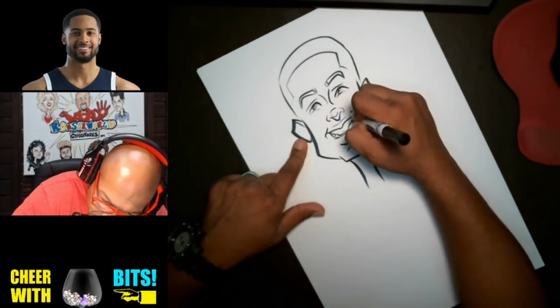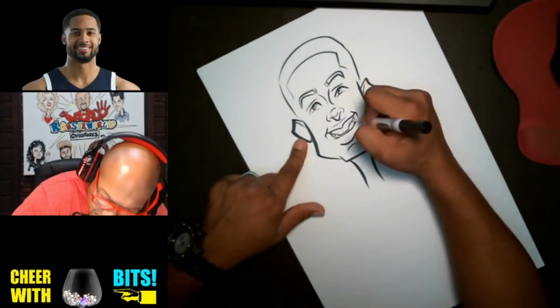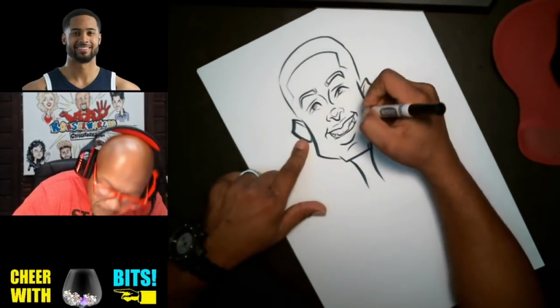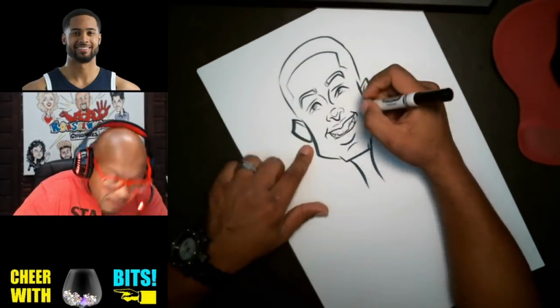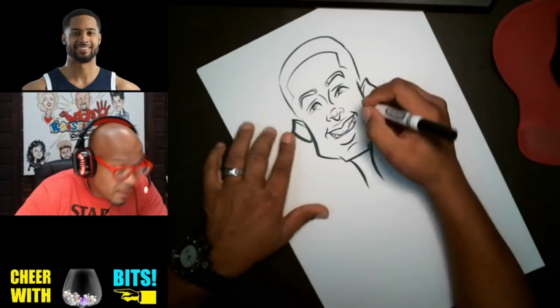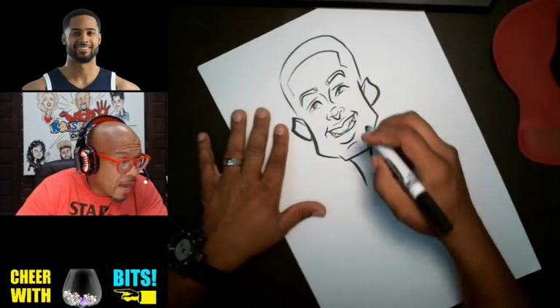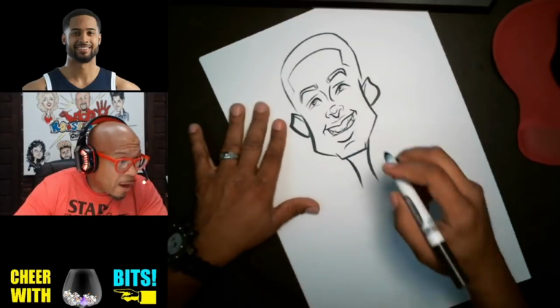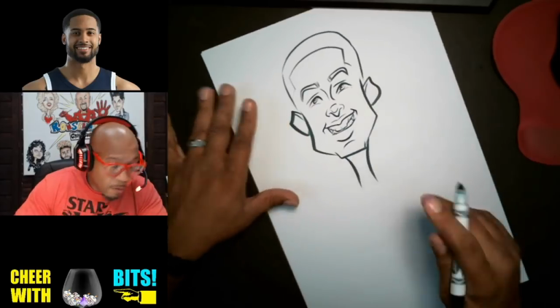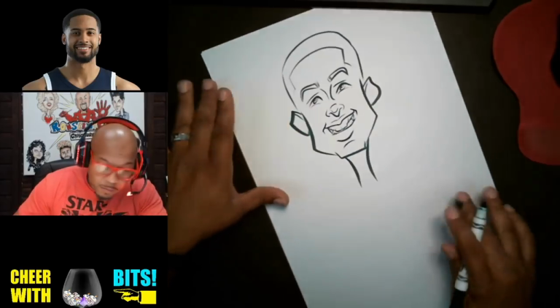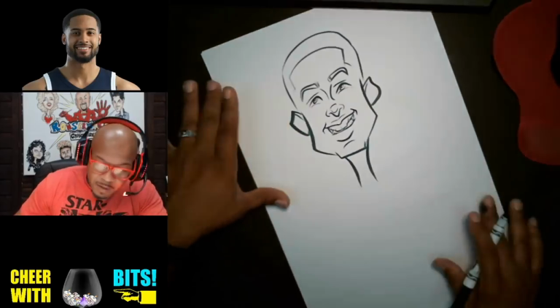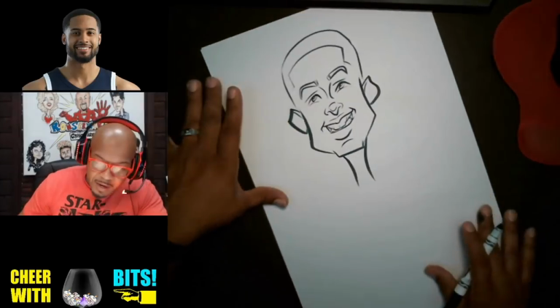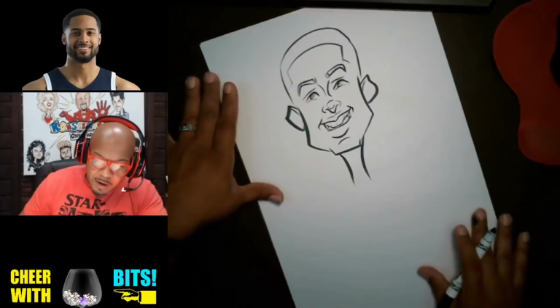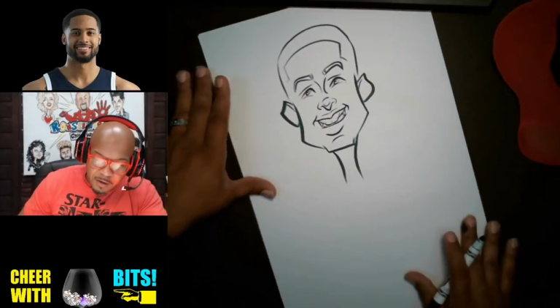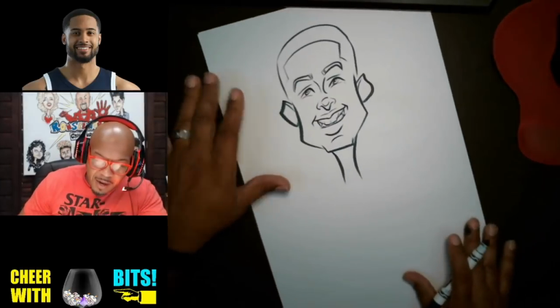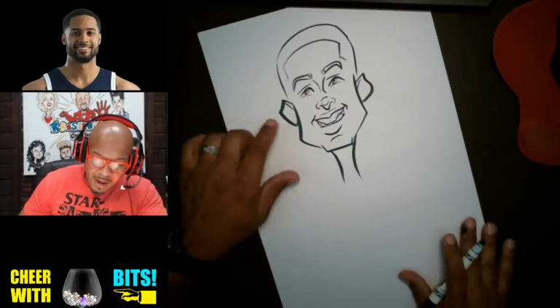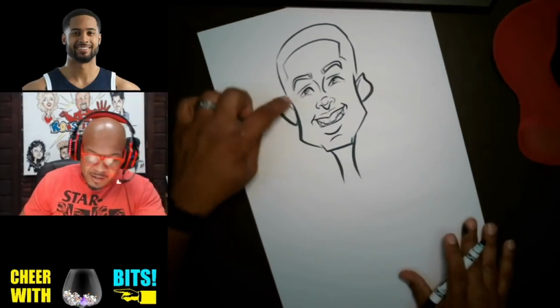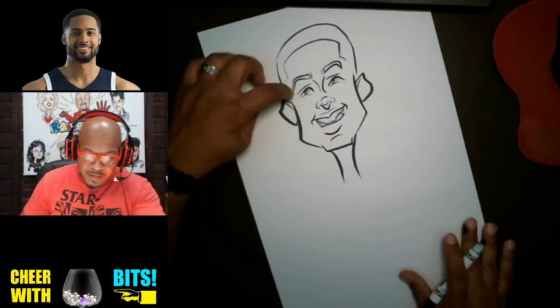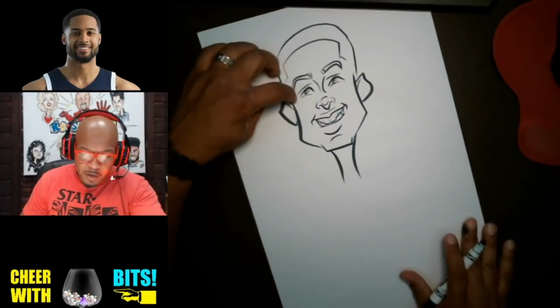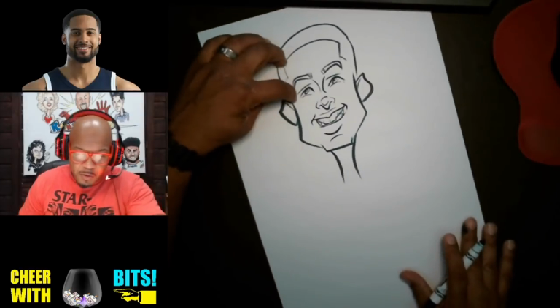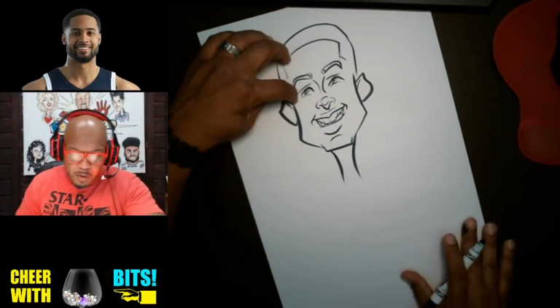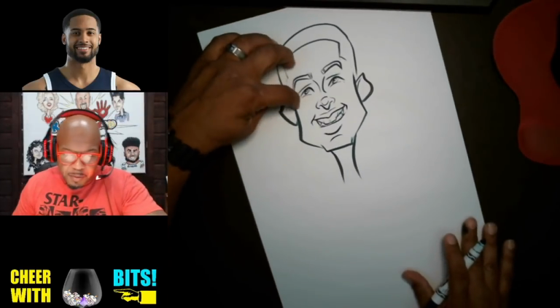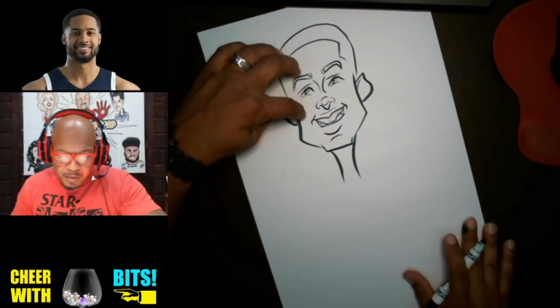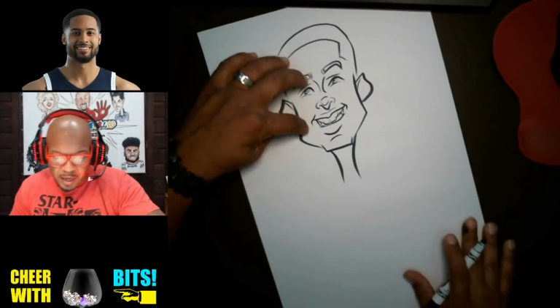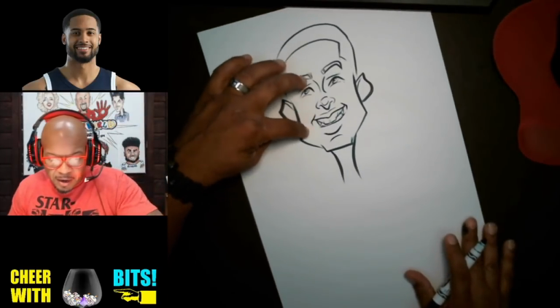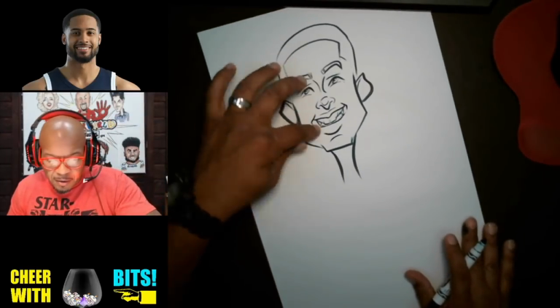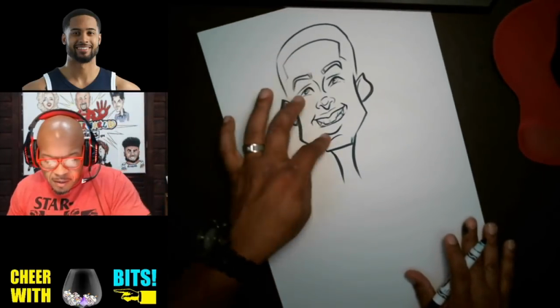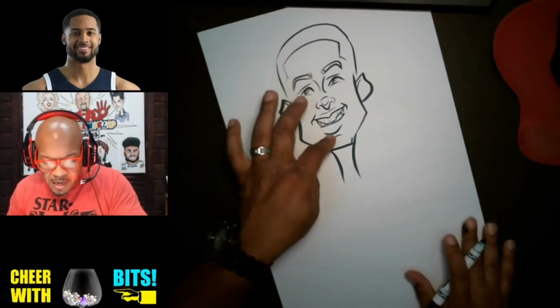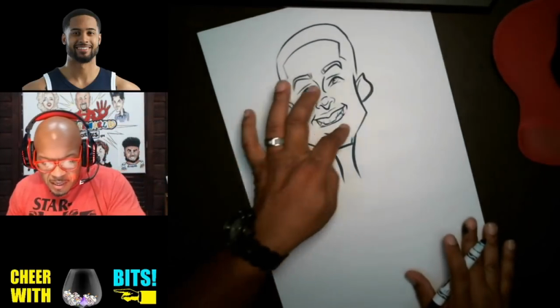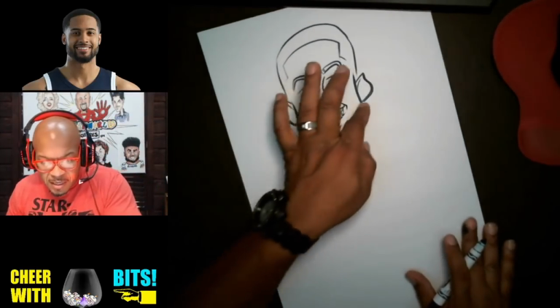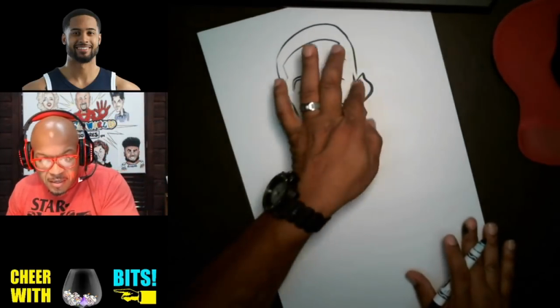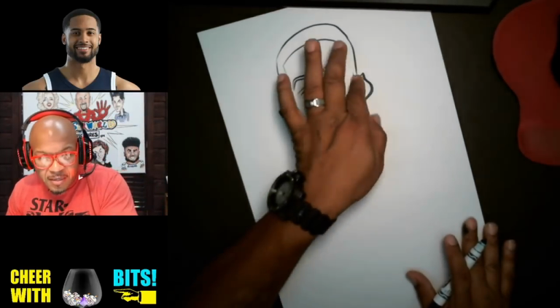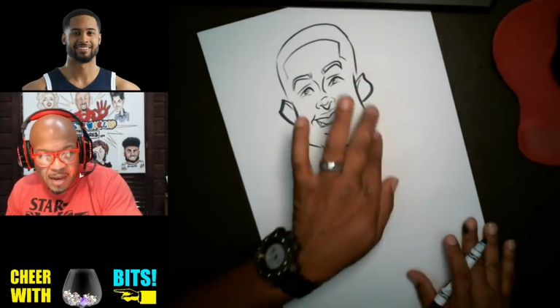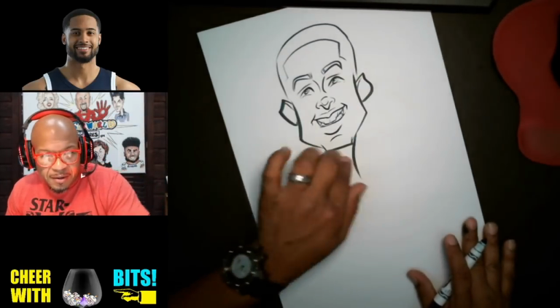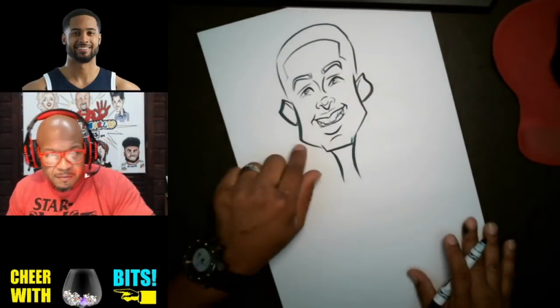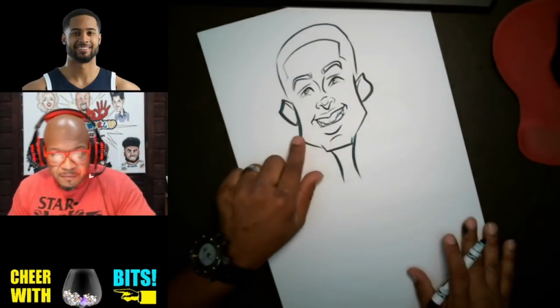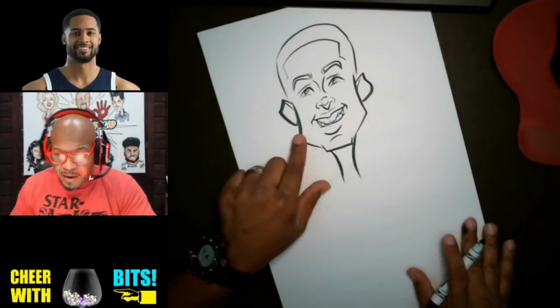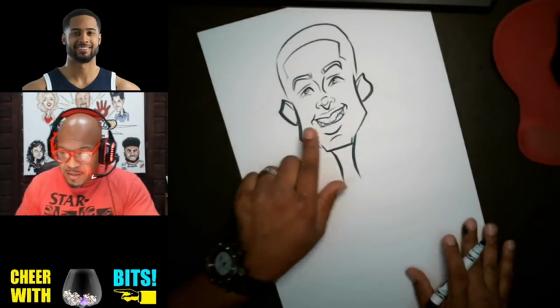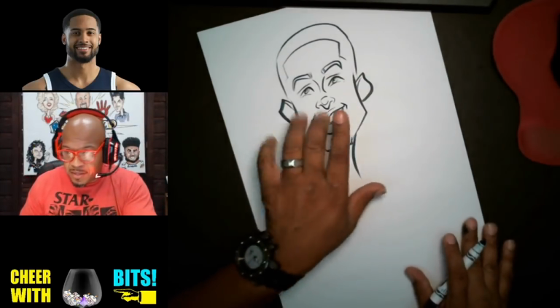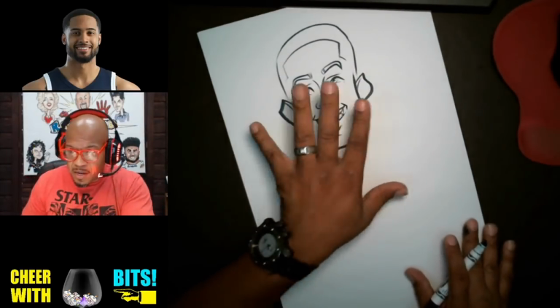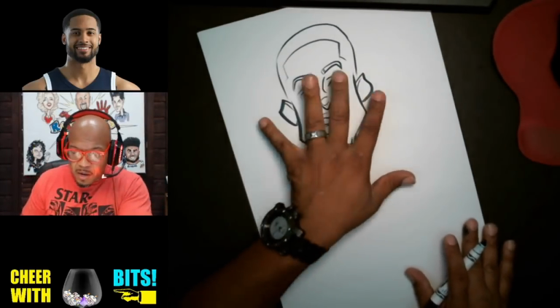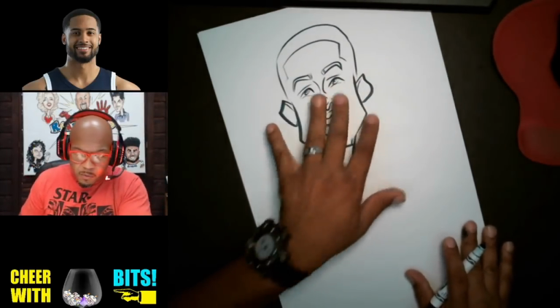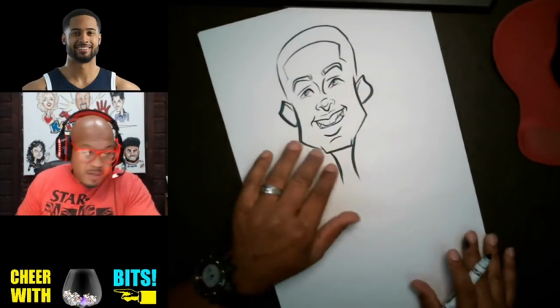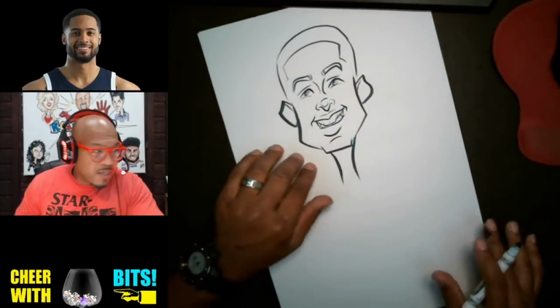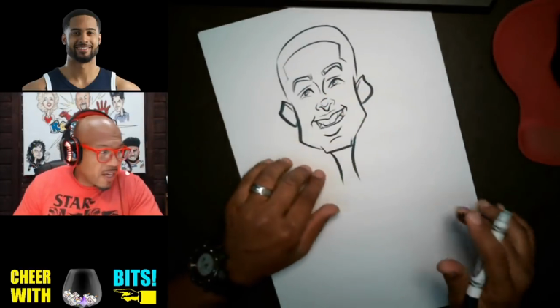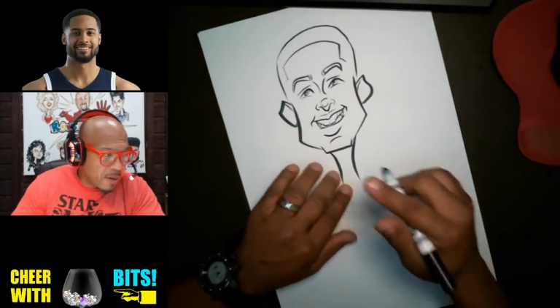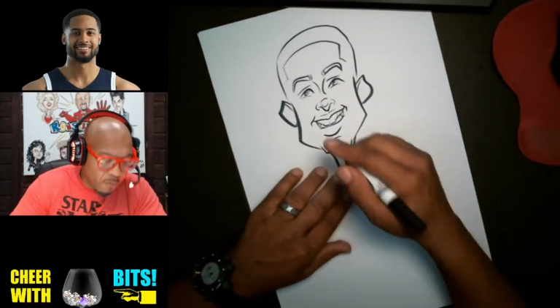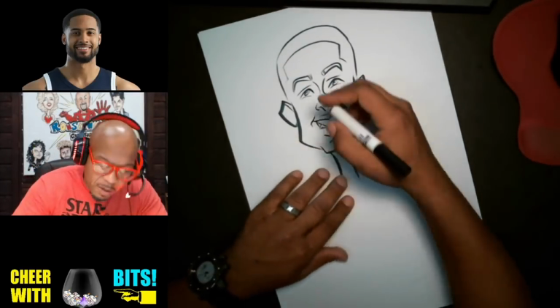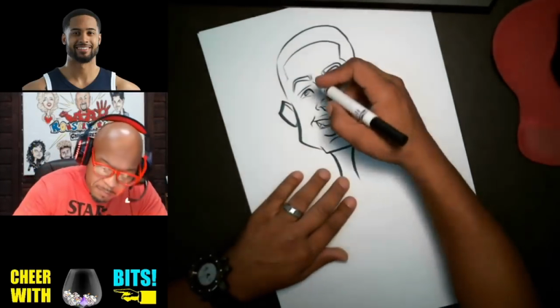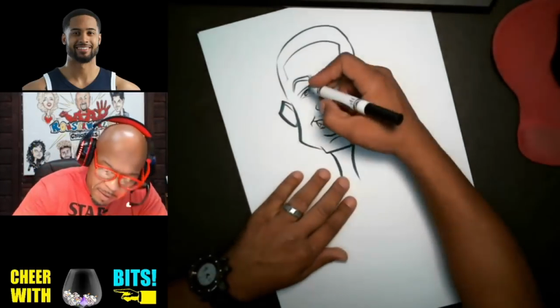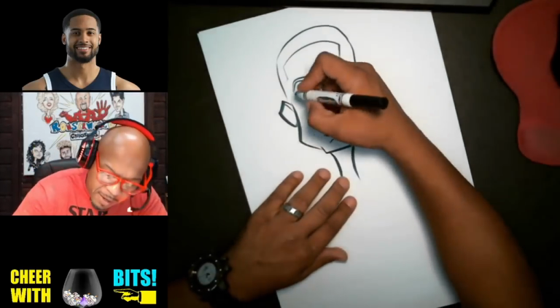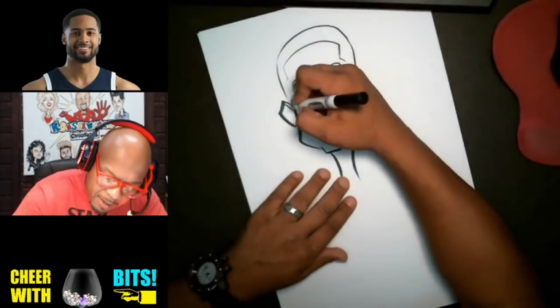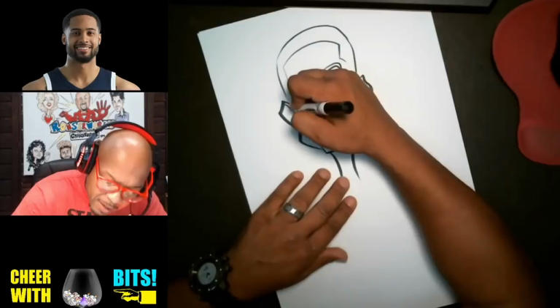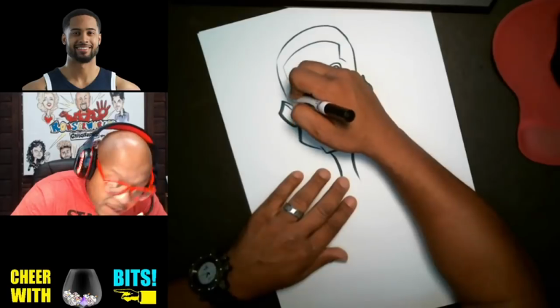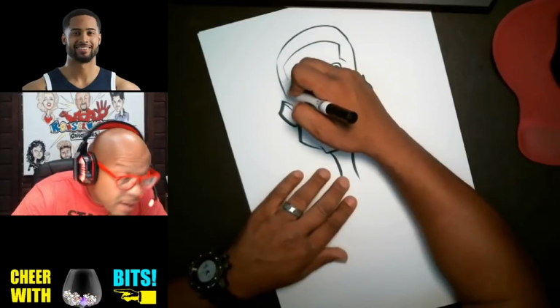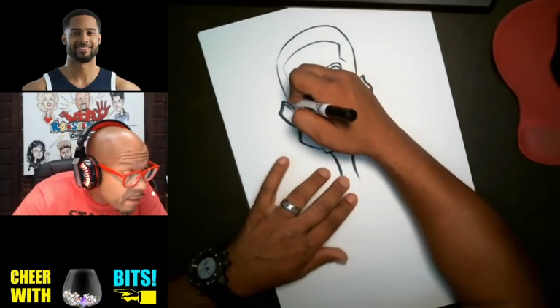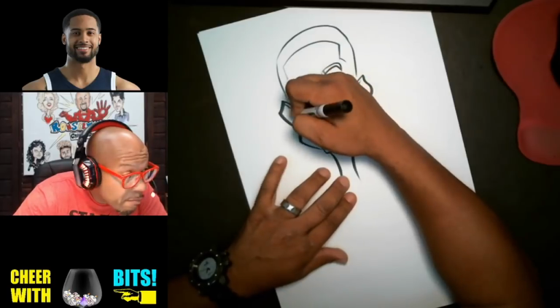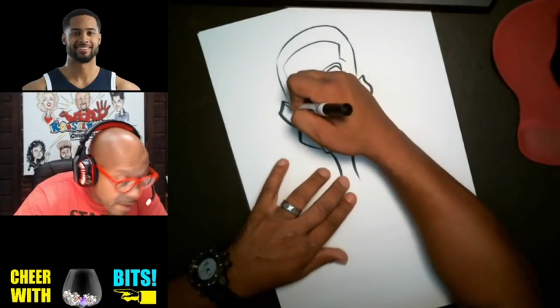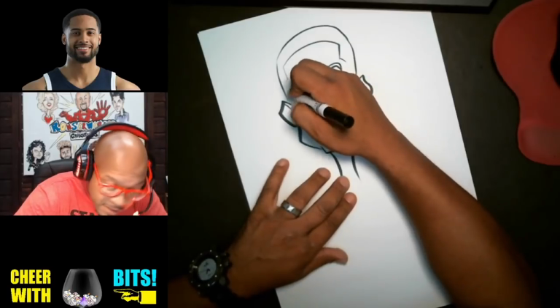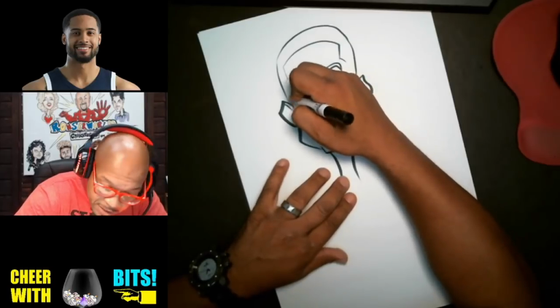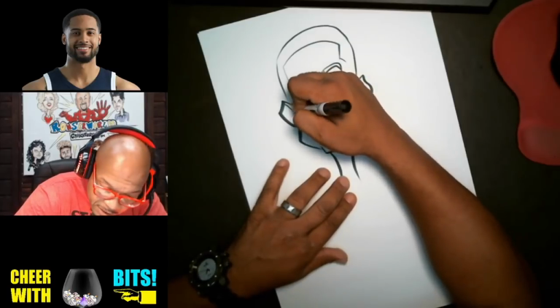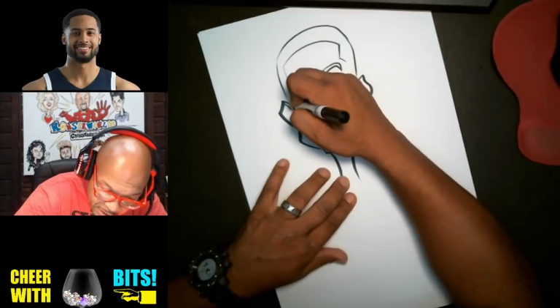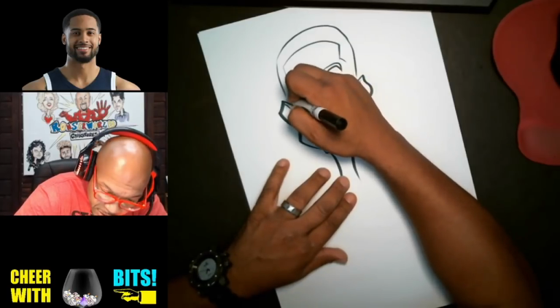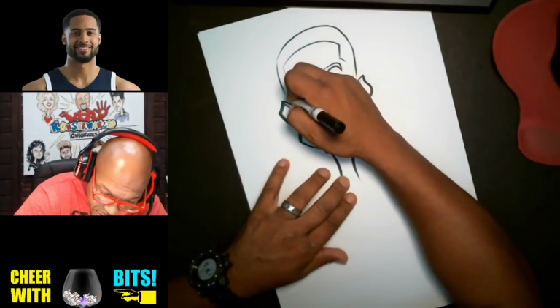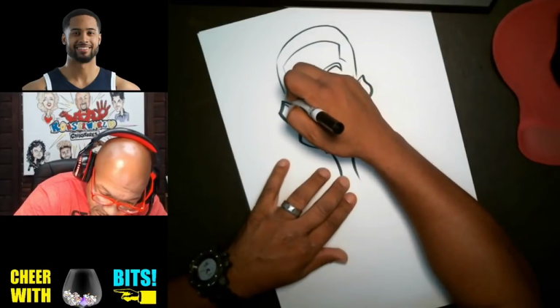Now the hairline — we're gonna put the hairline inside of the face. Once again, one big basic shape.